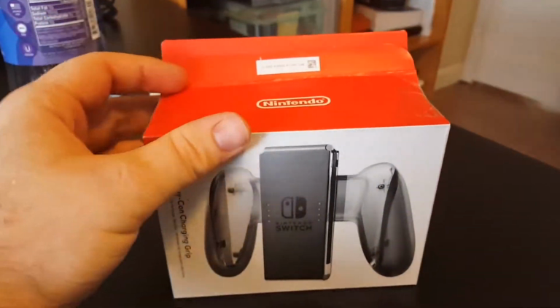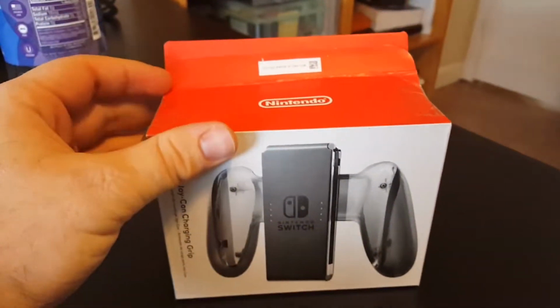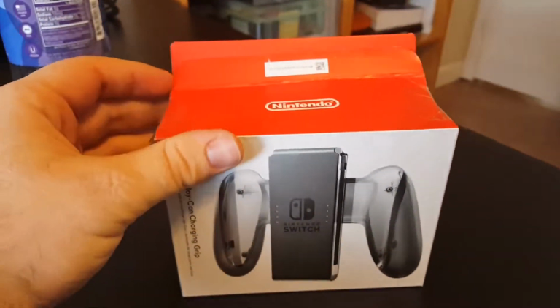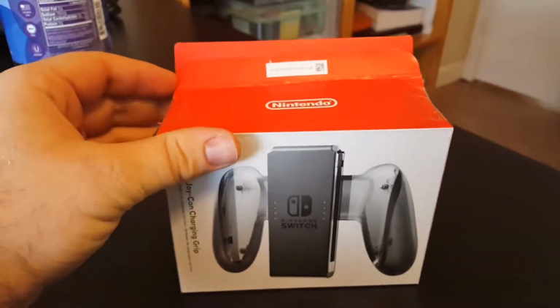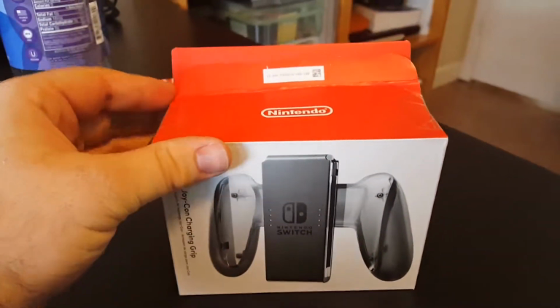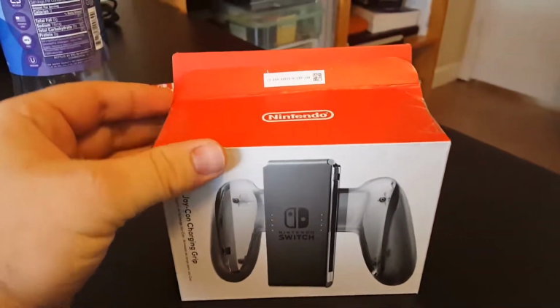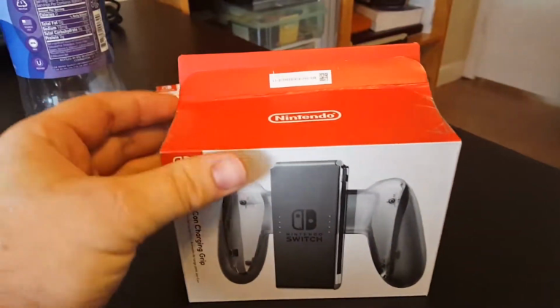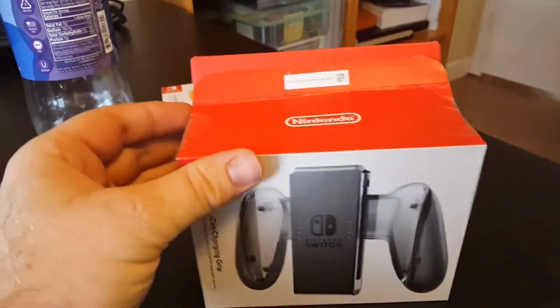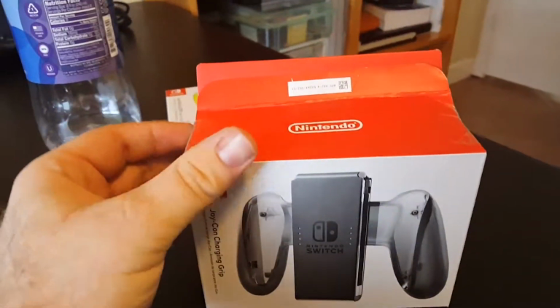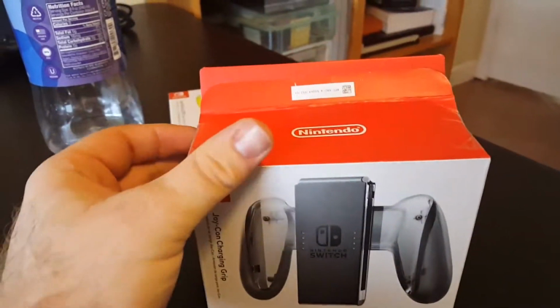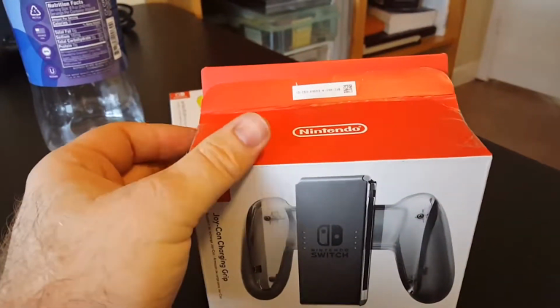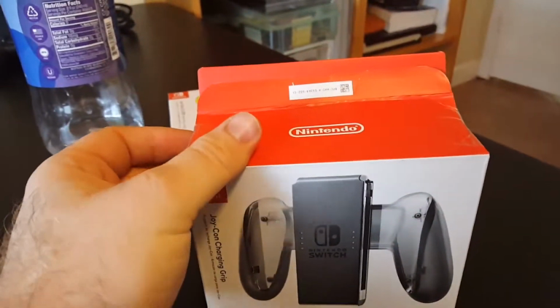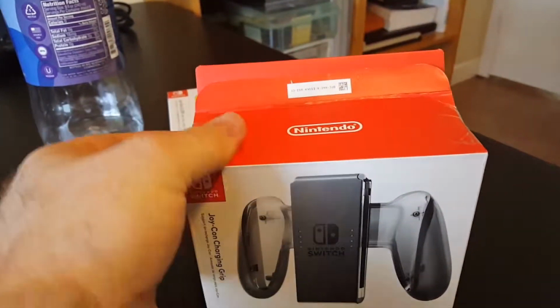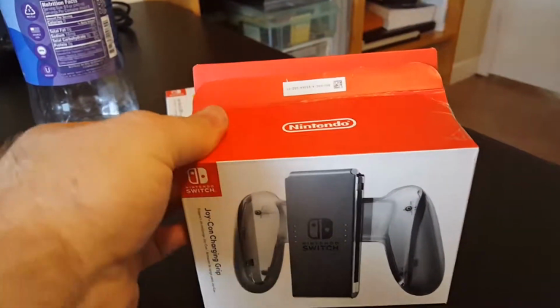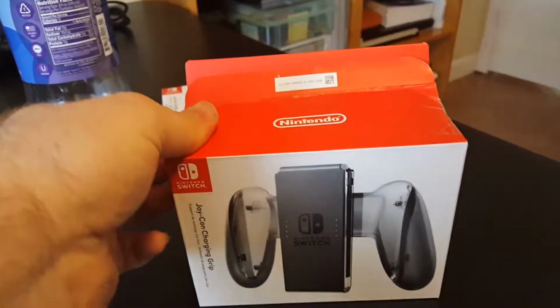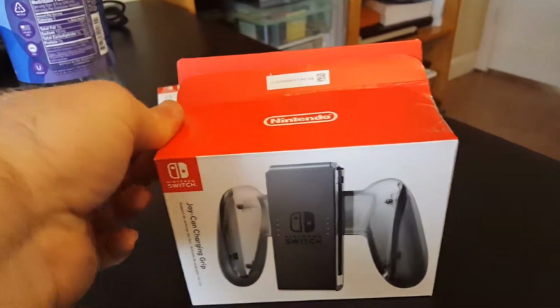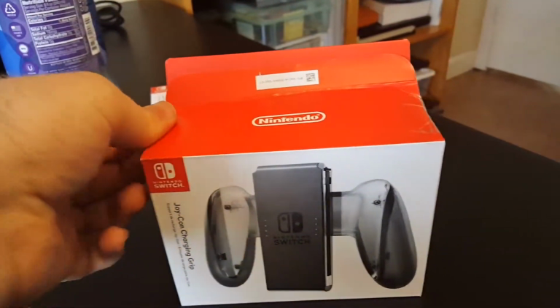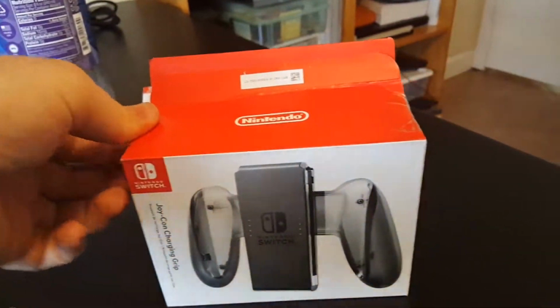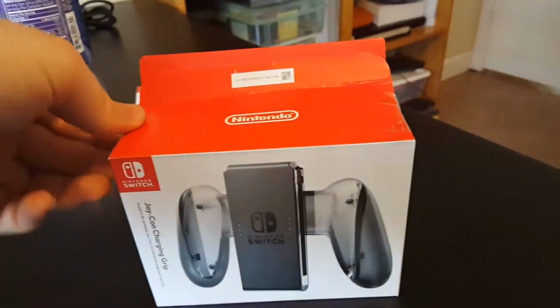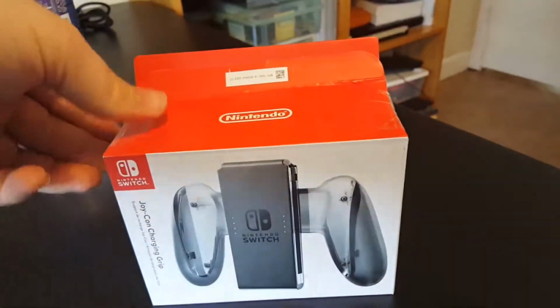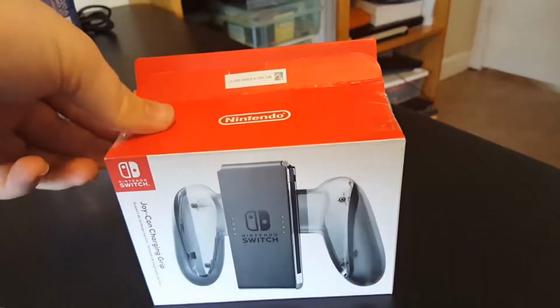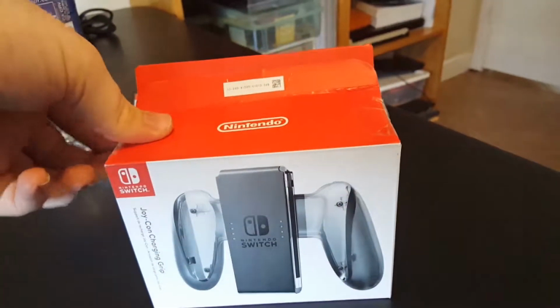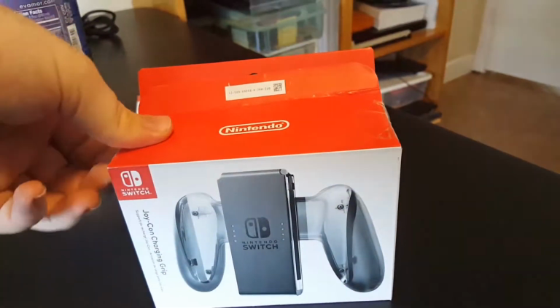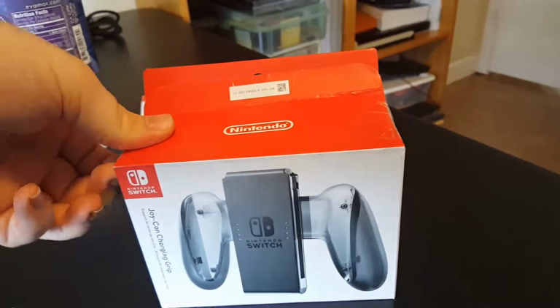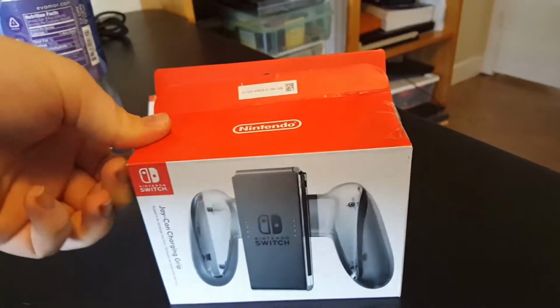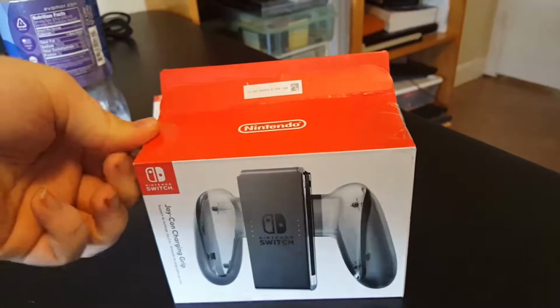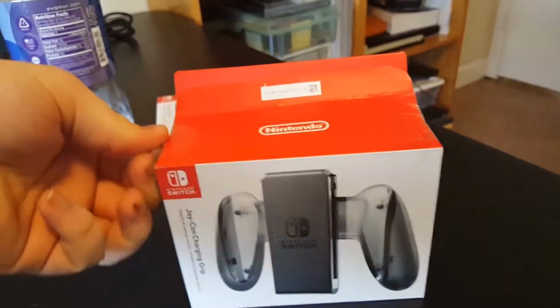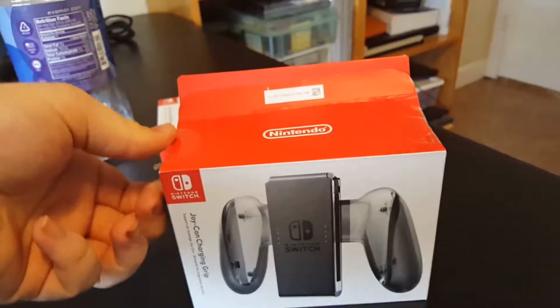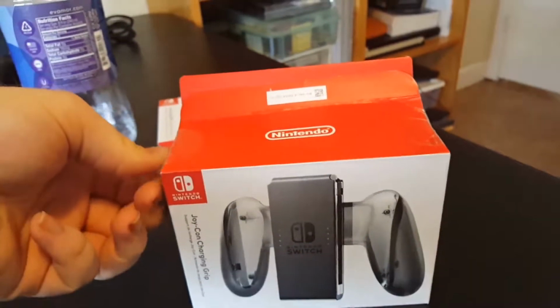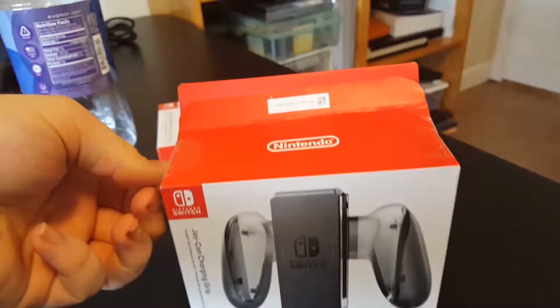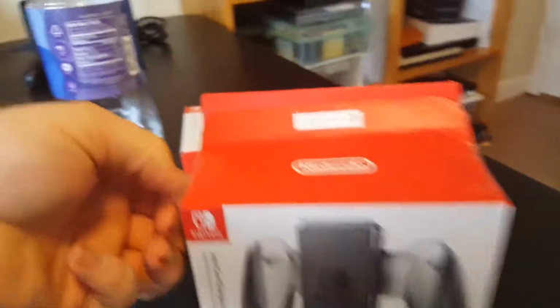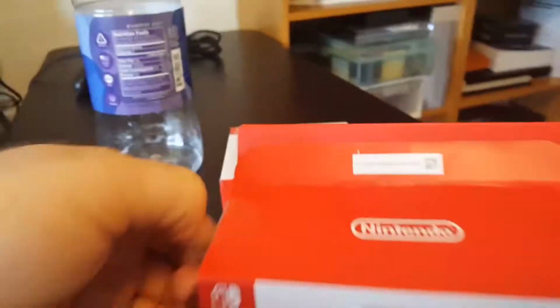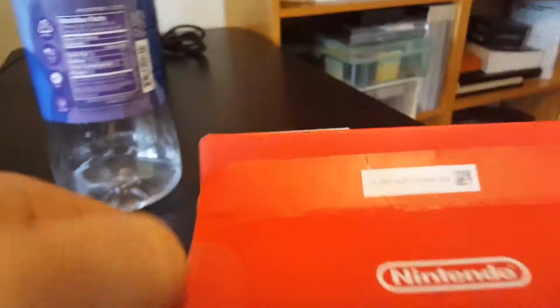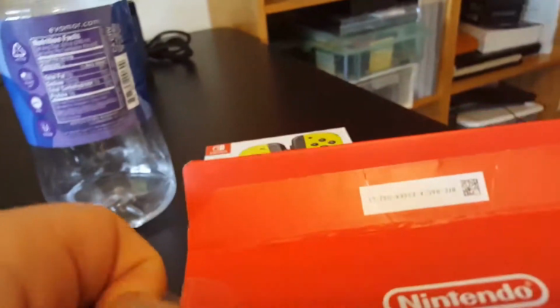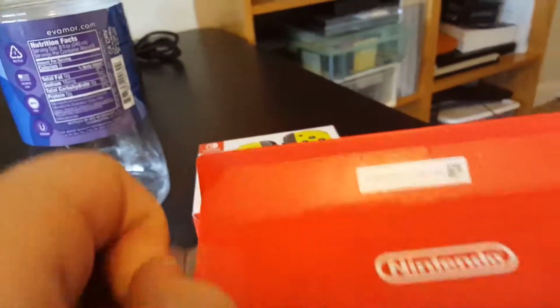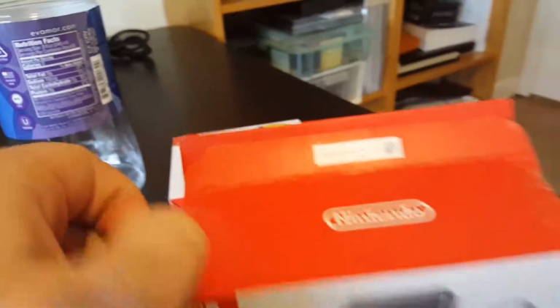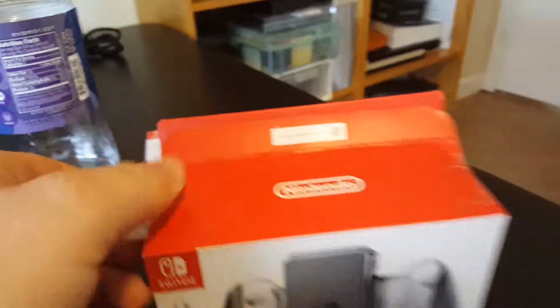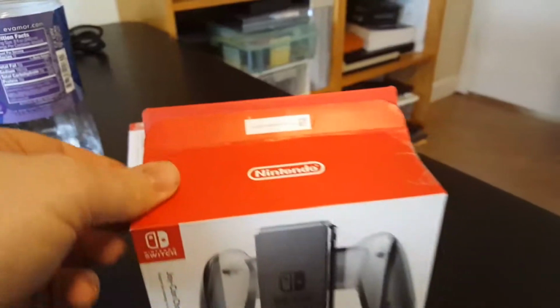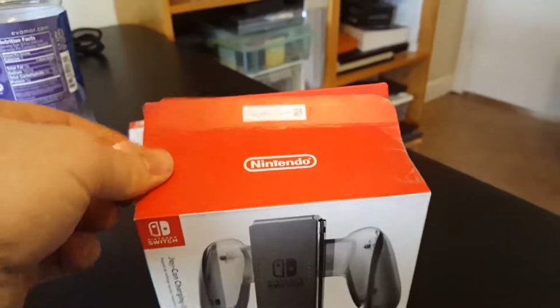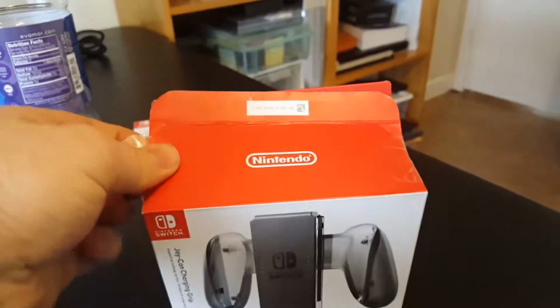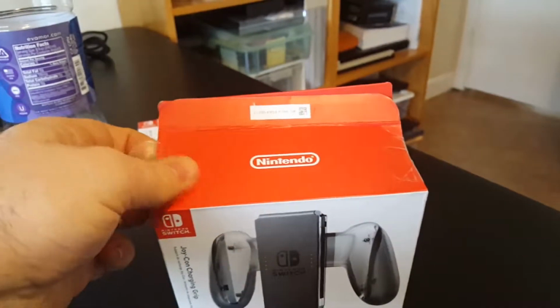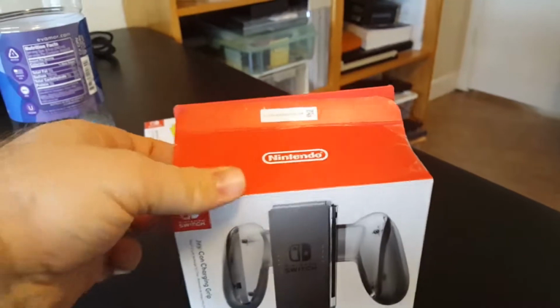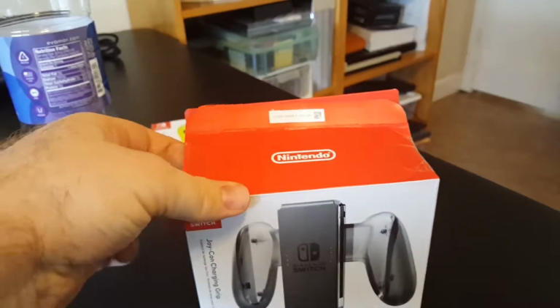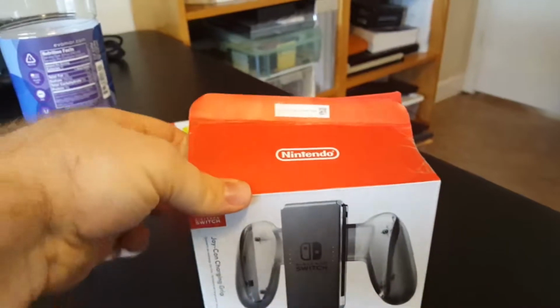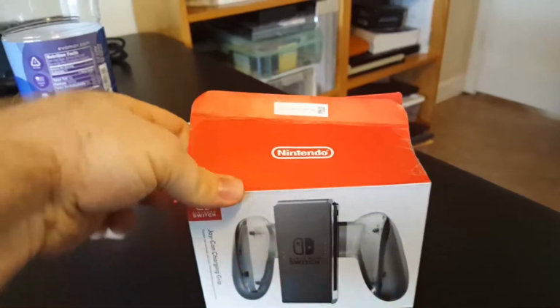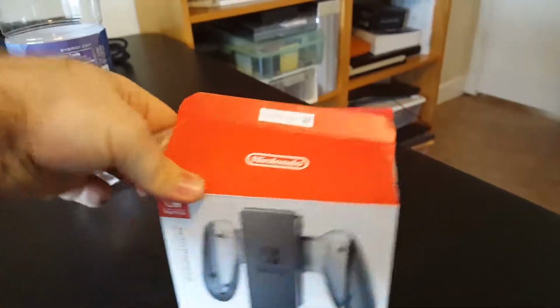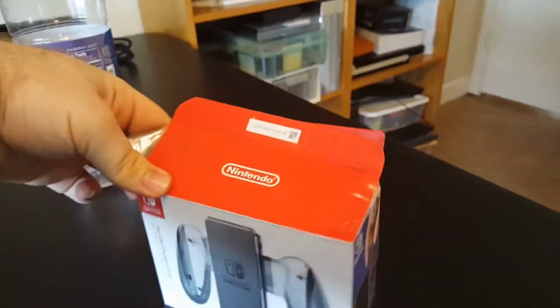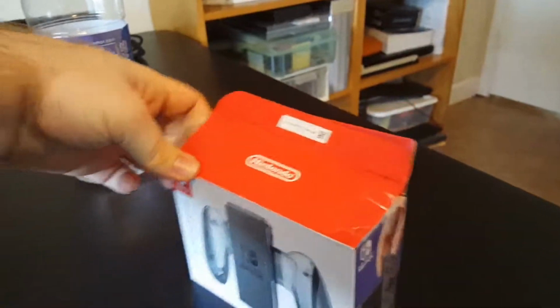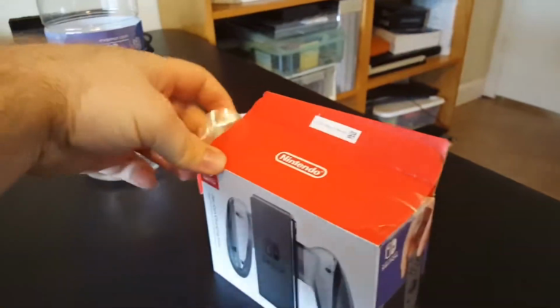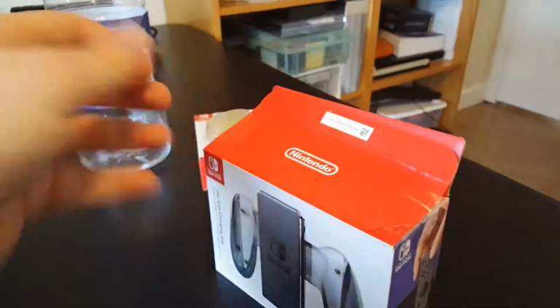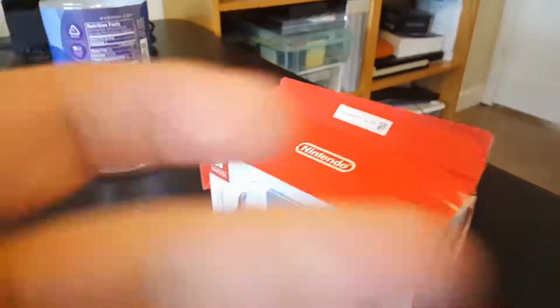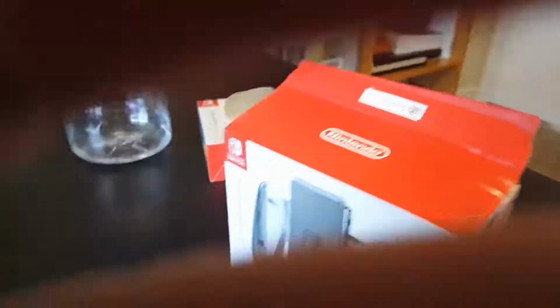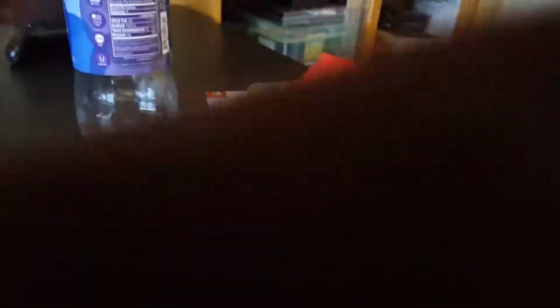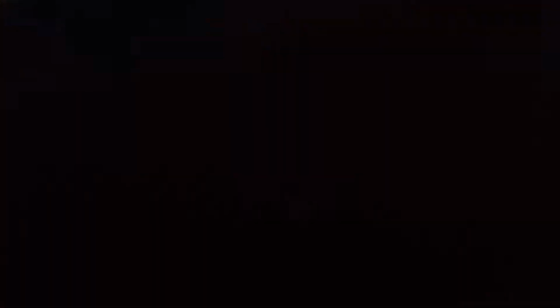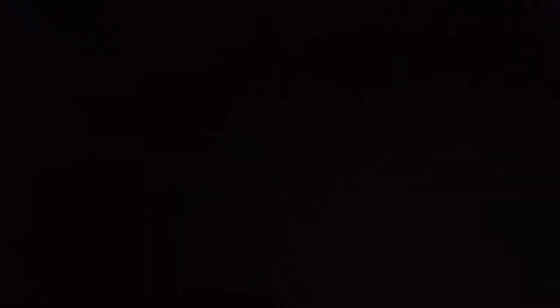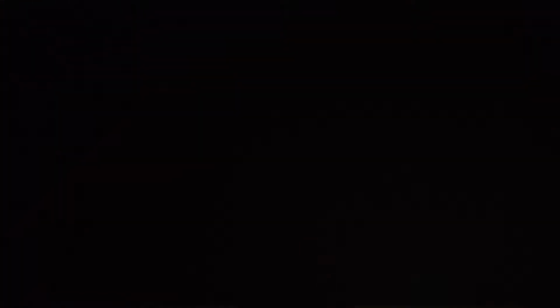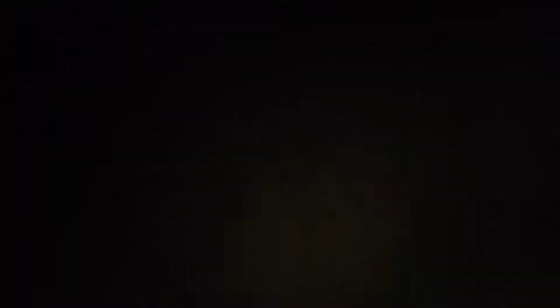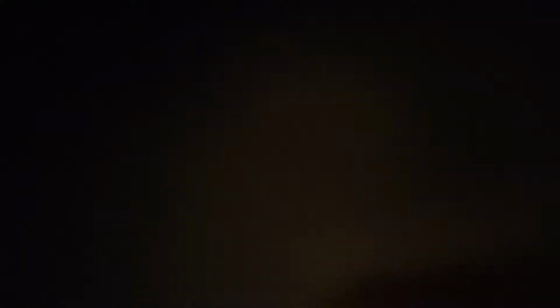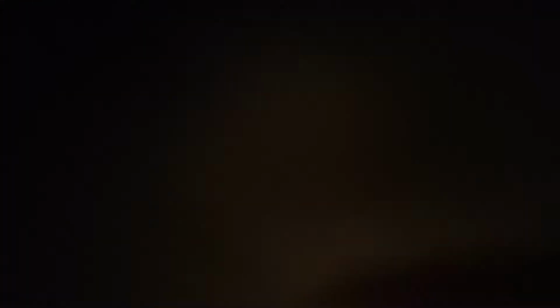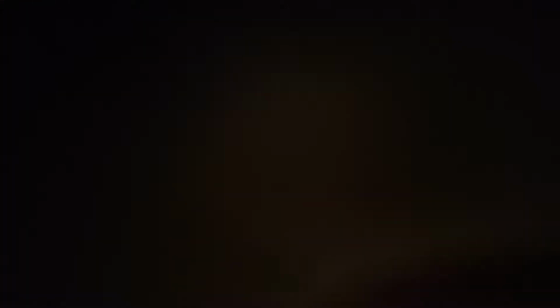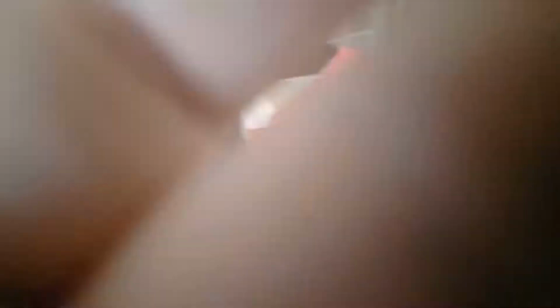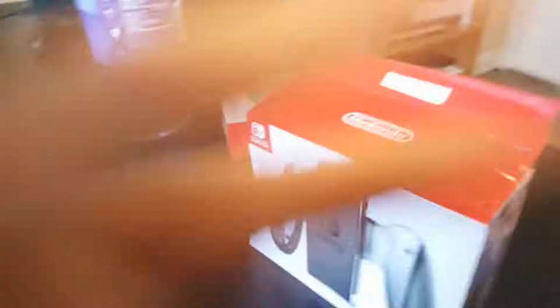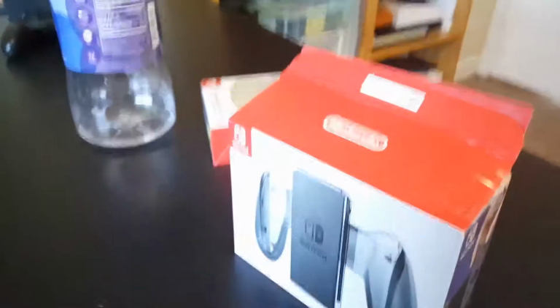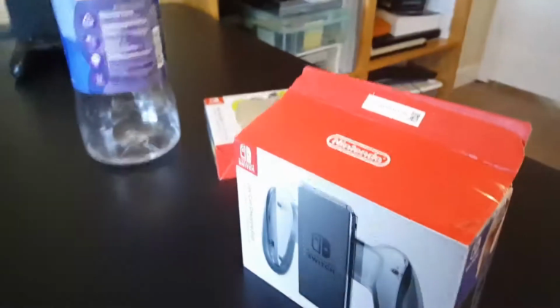Alright, time for a little unboxing video. With my phone, oh god.